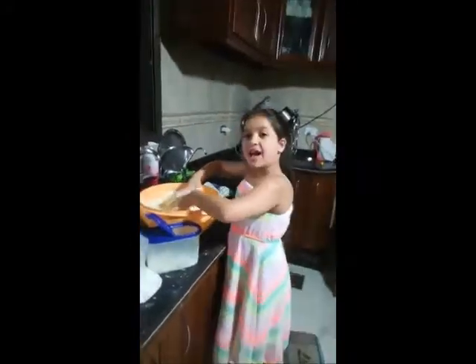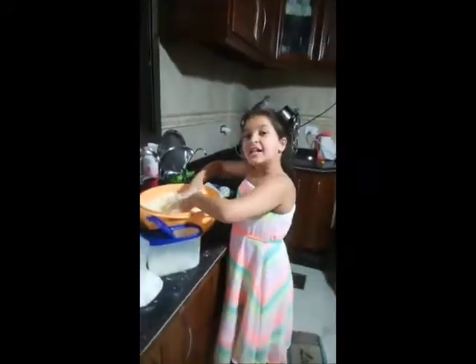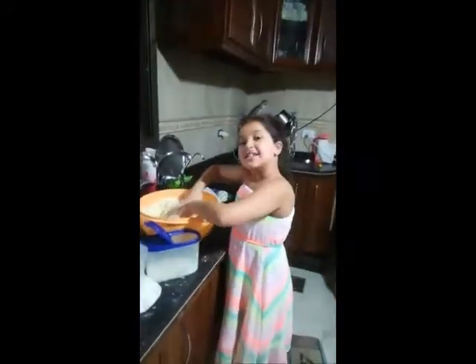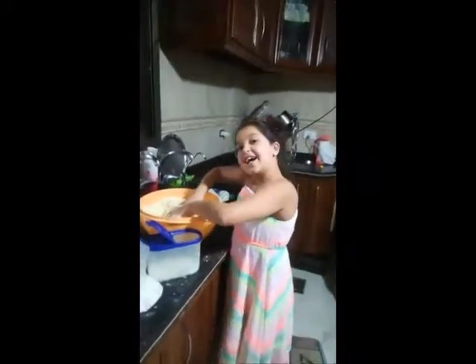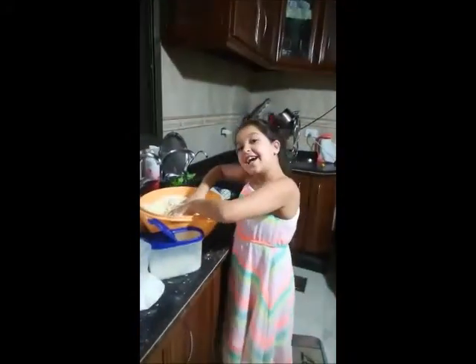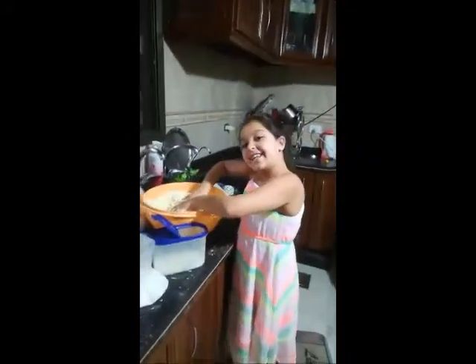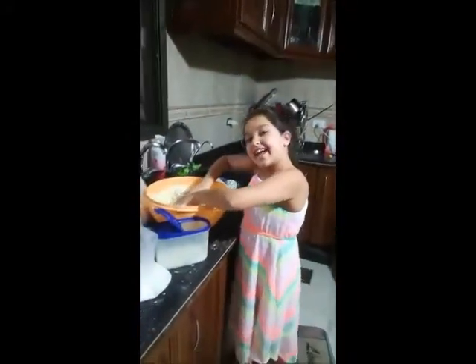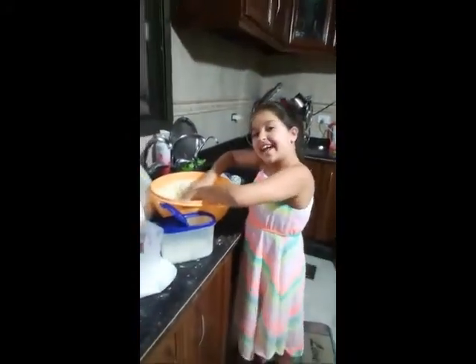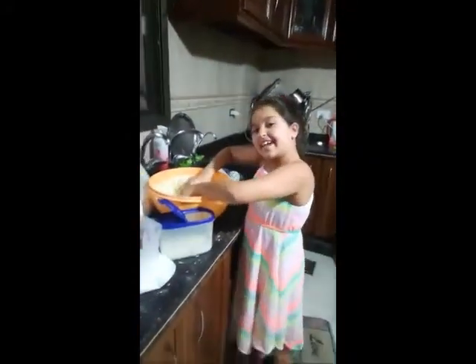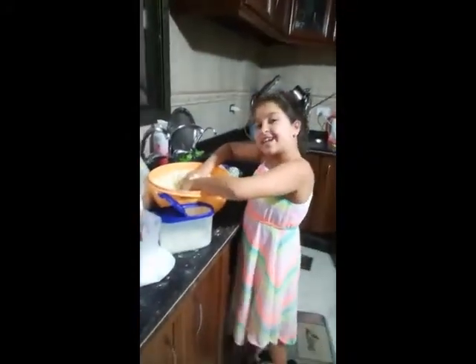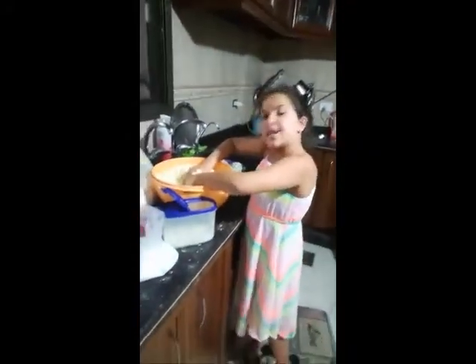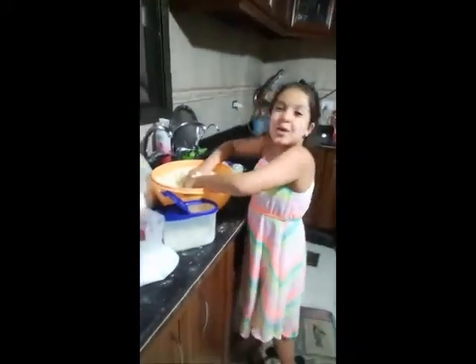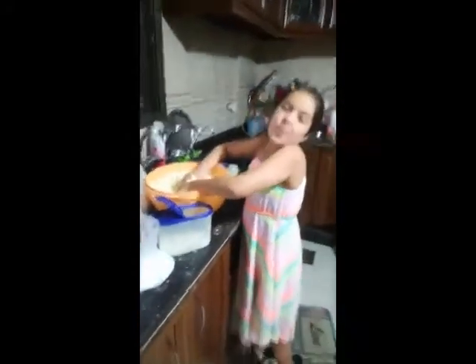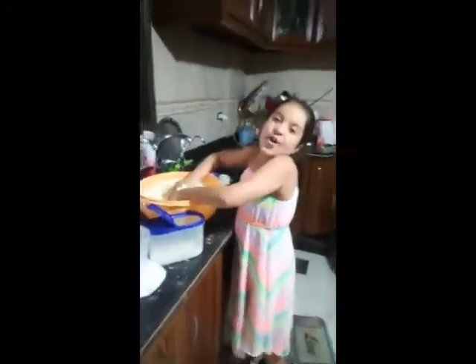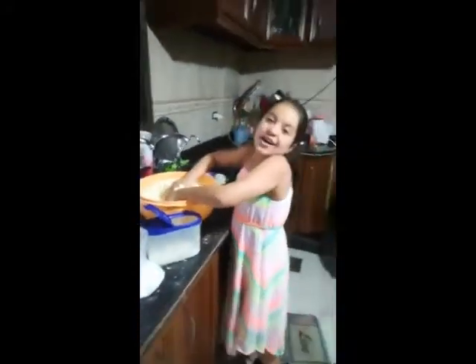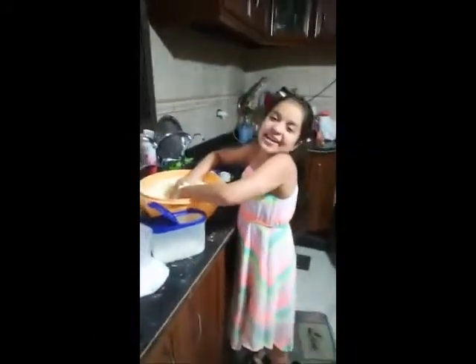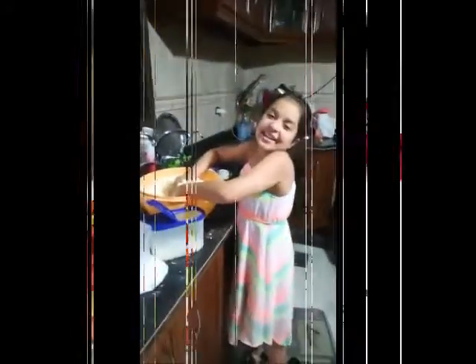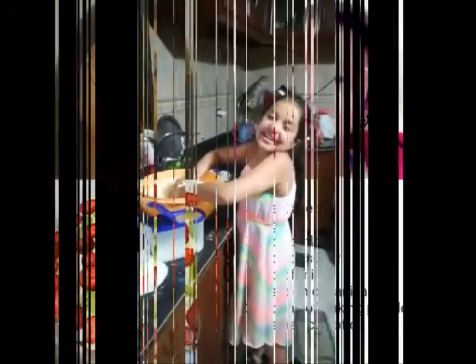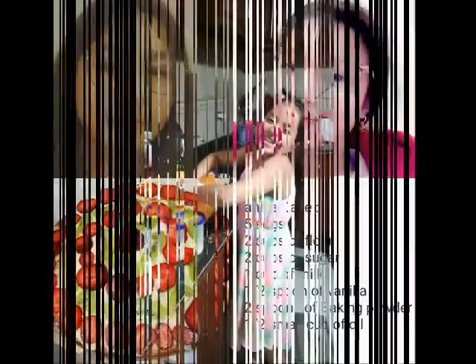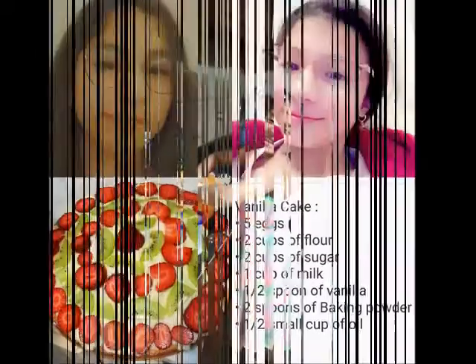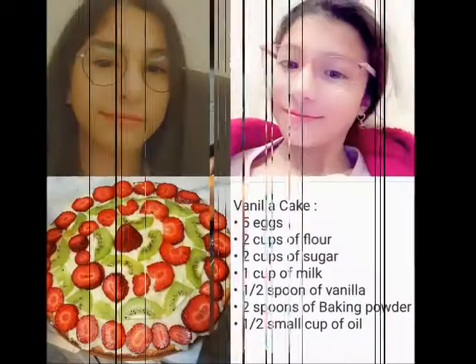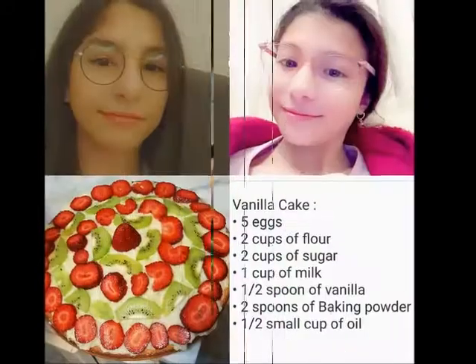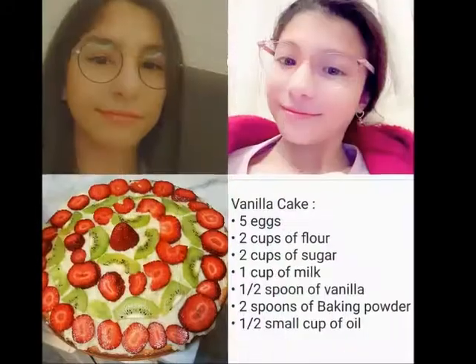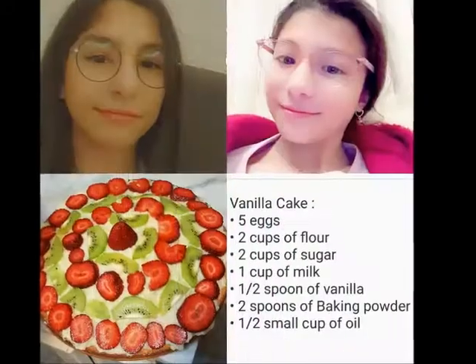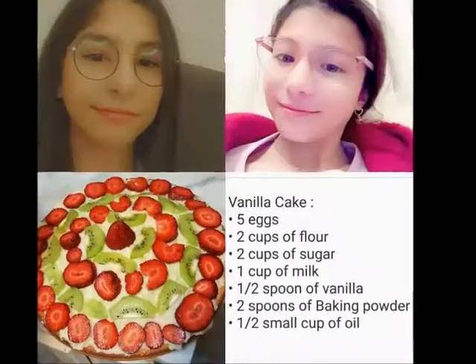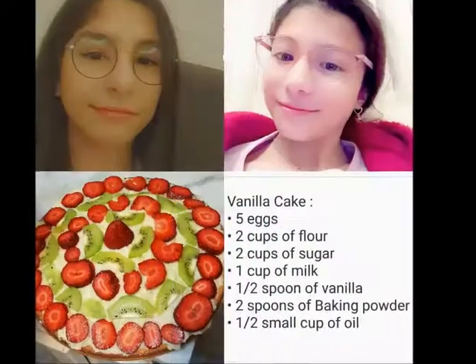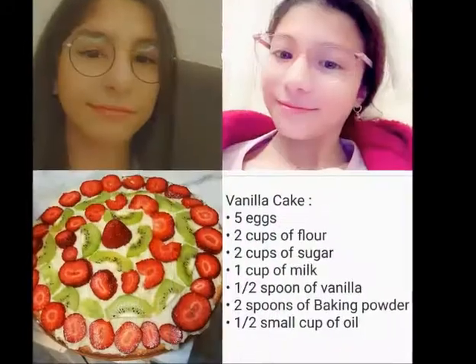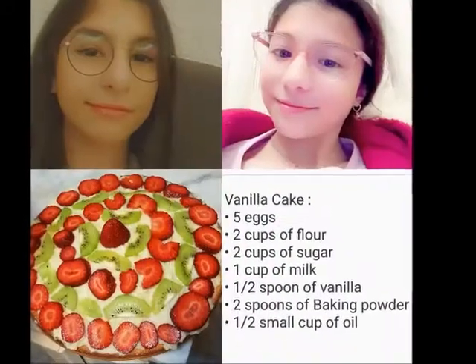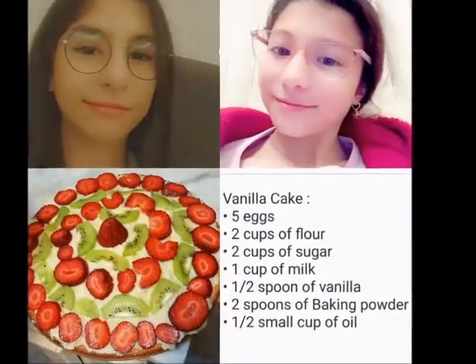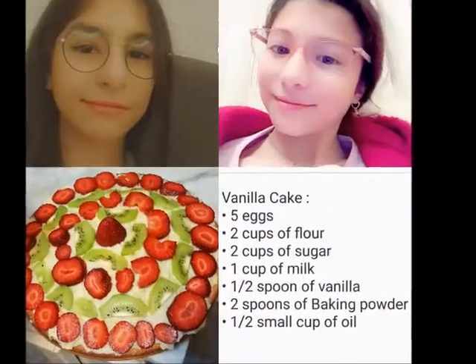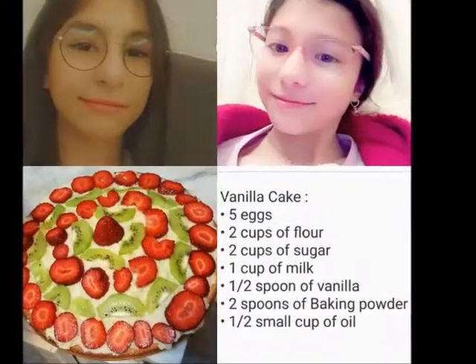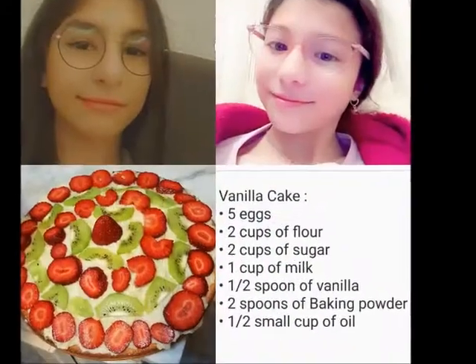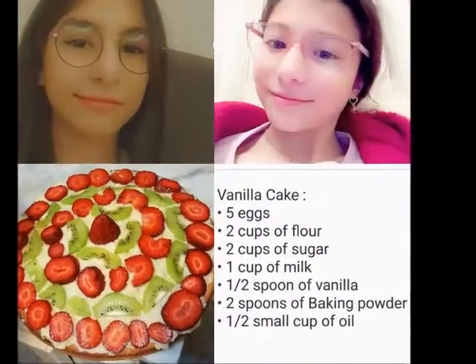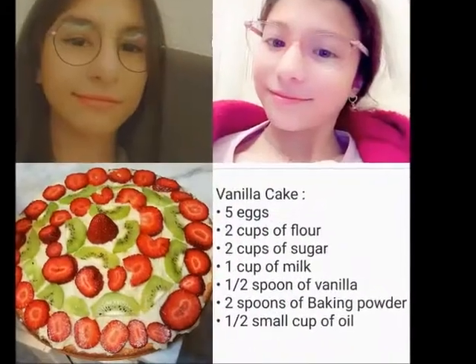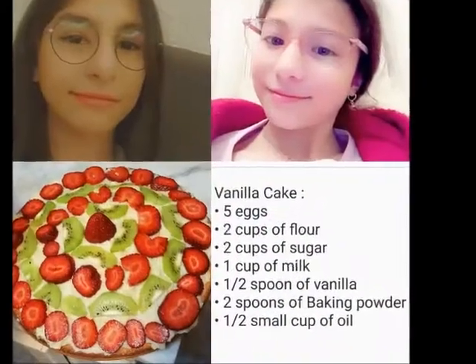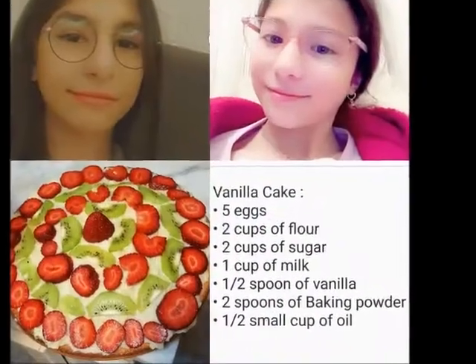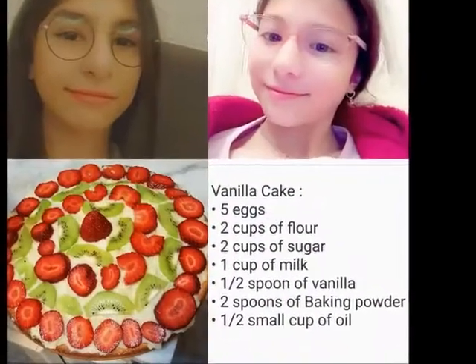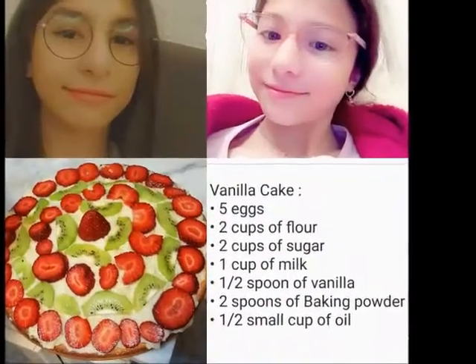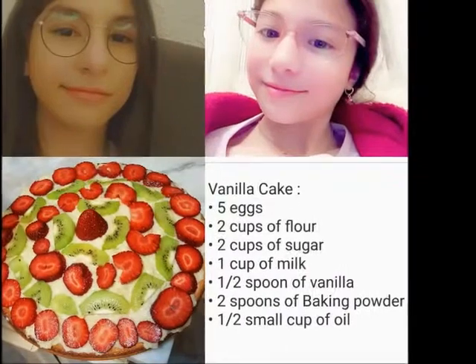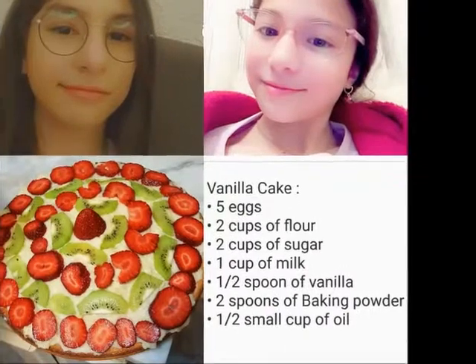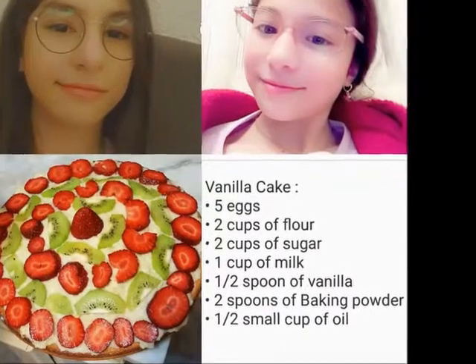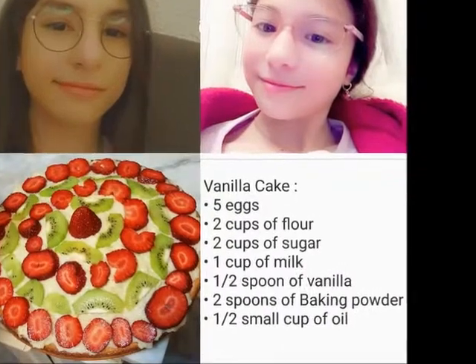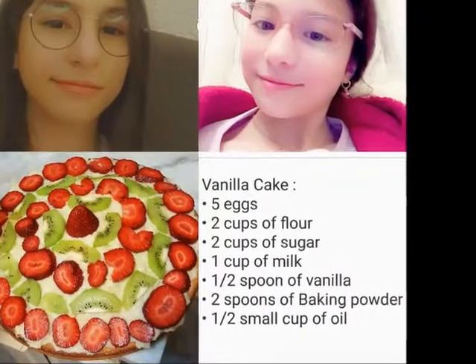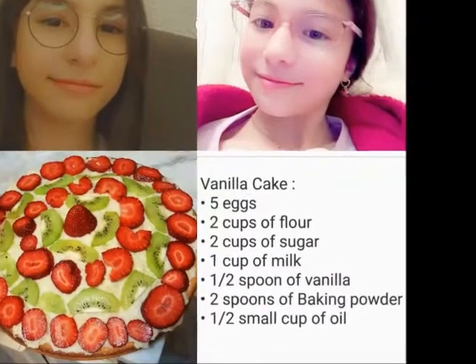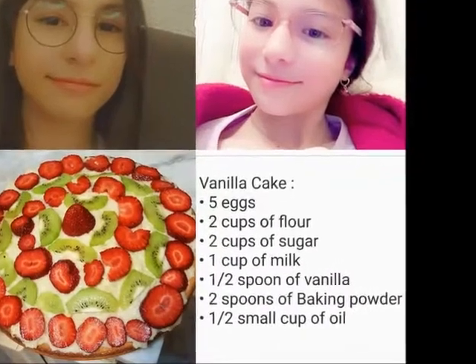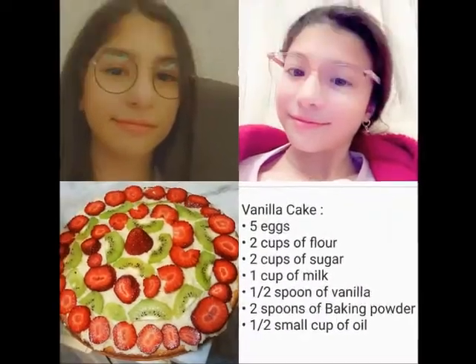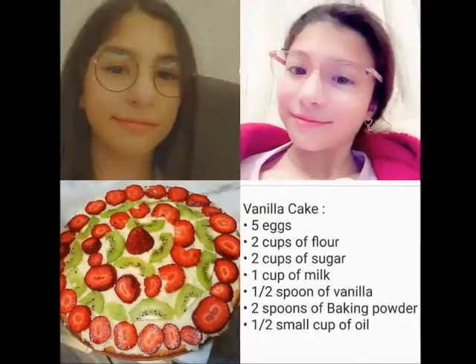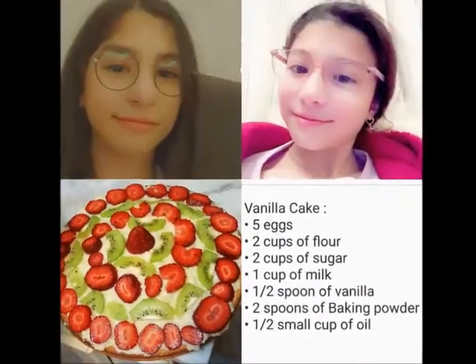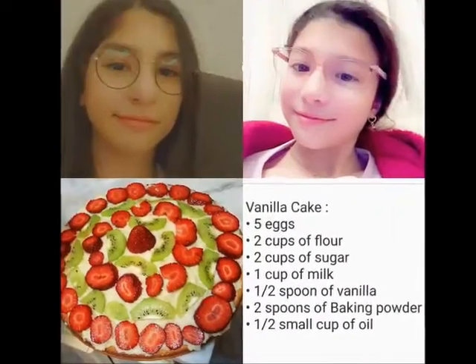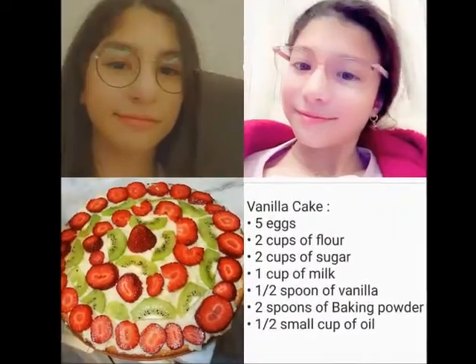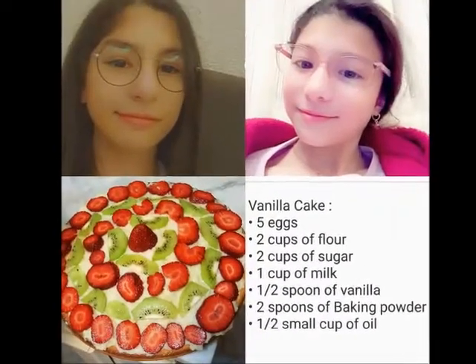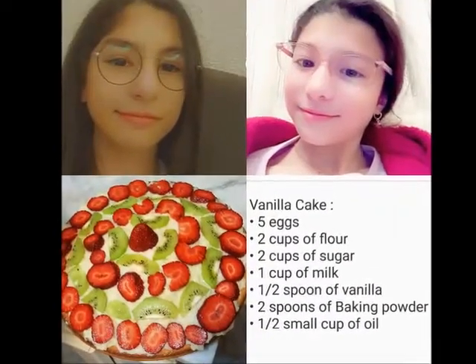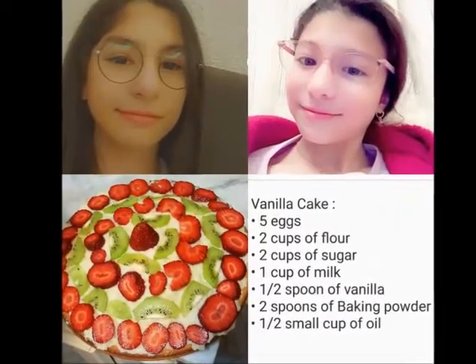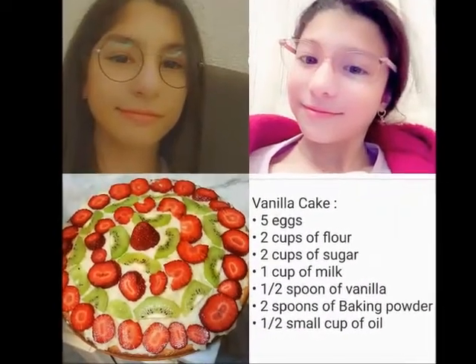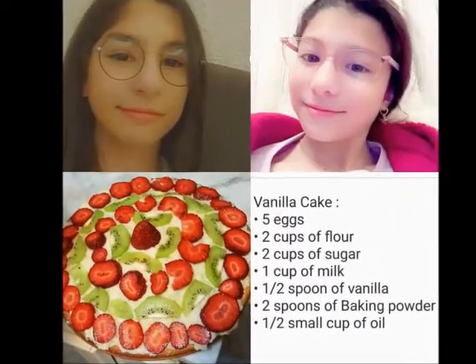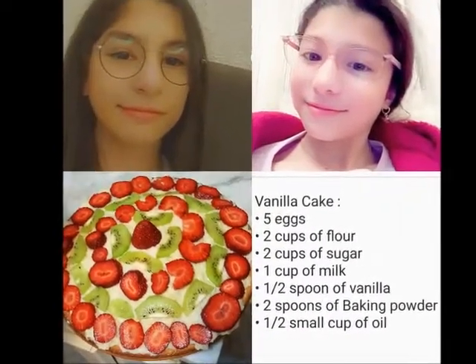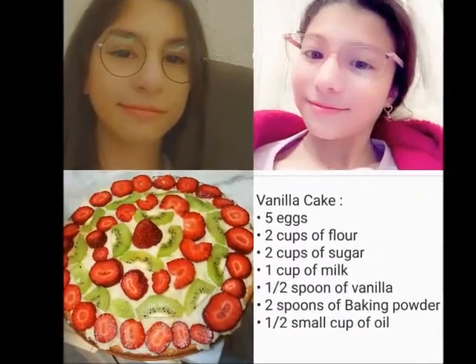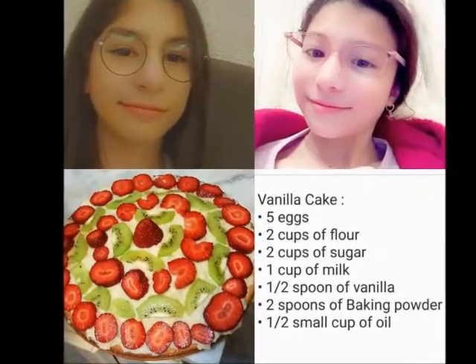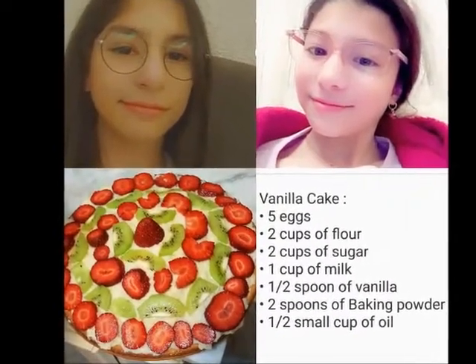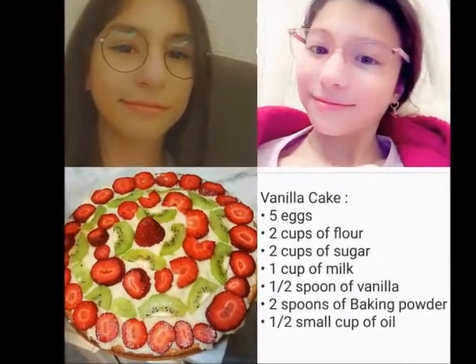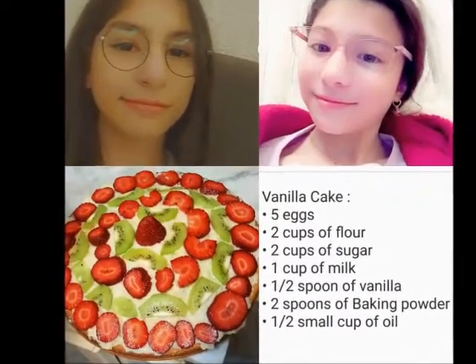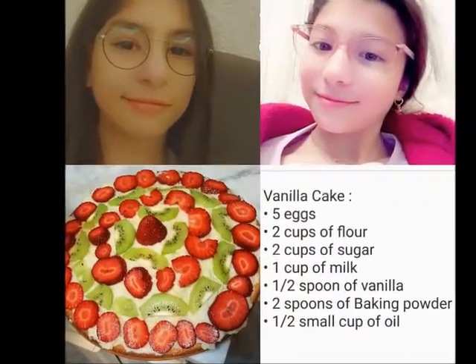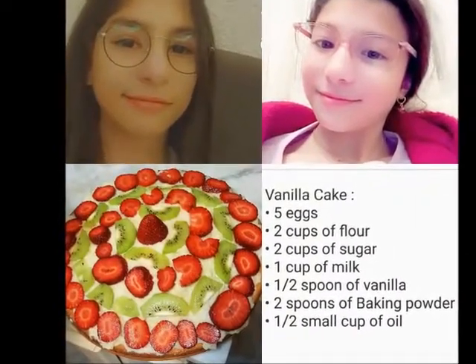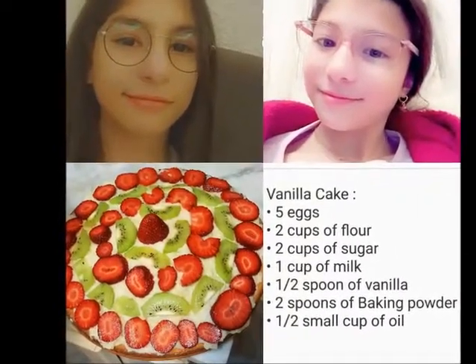Mix, mix, mix. Let's mix up a bowl of goo with a little bit of water and flour too.